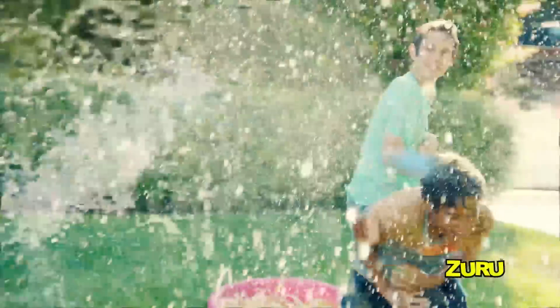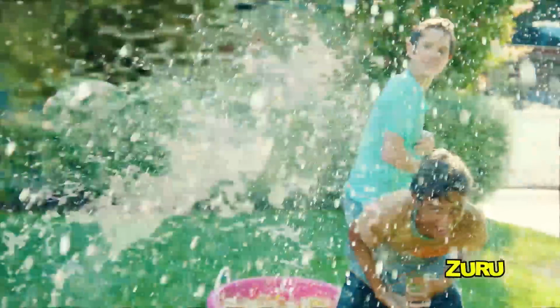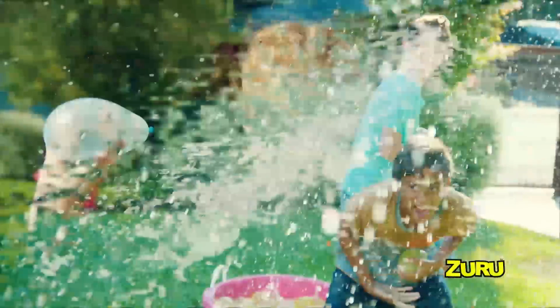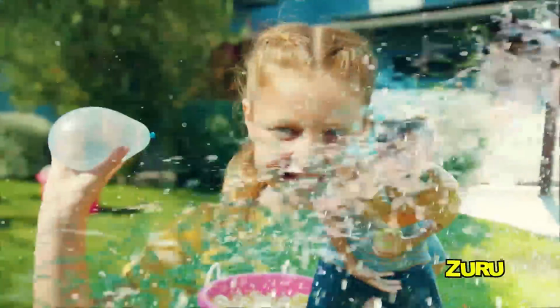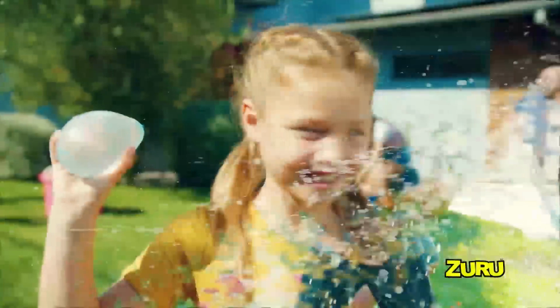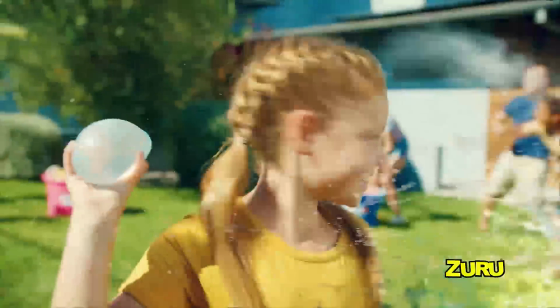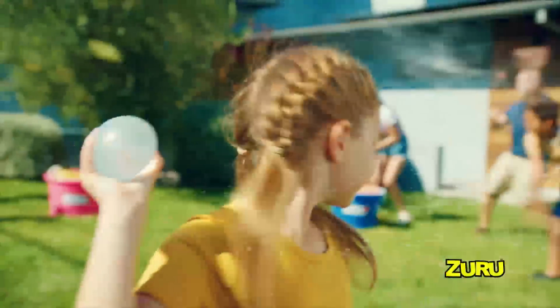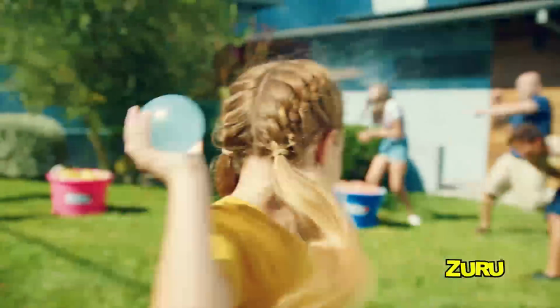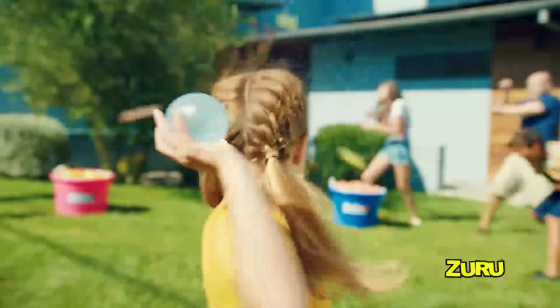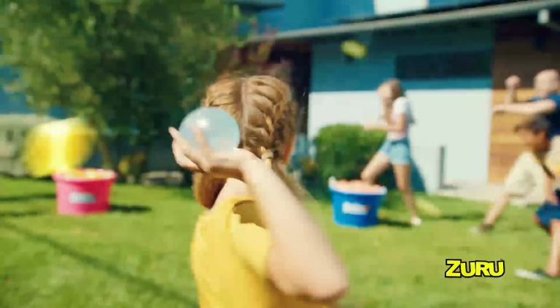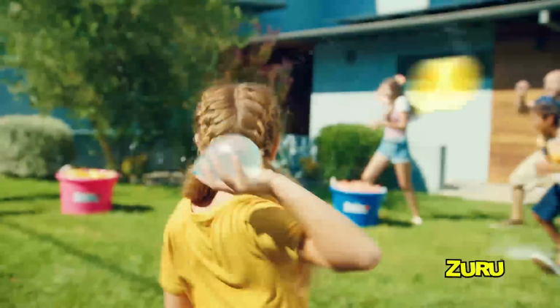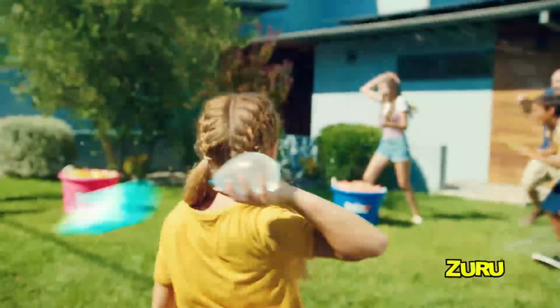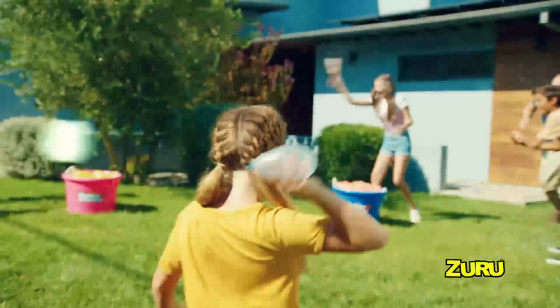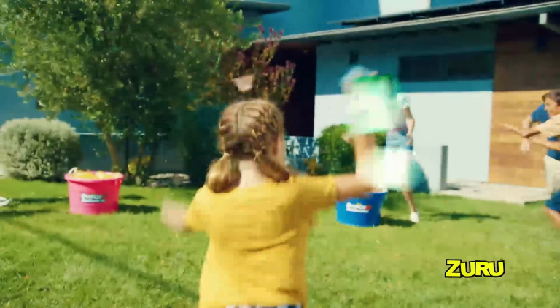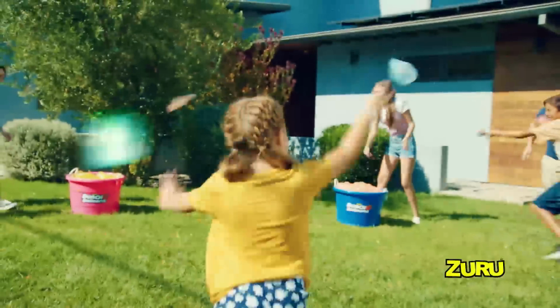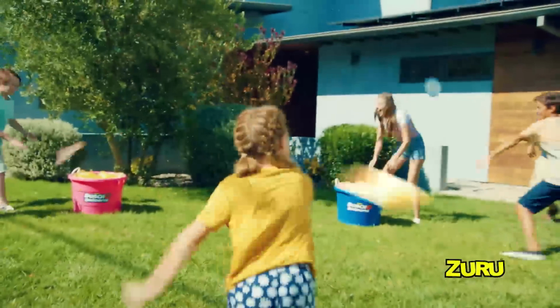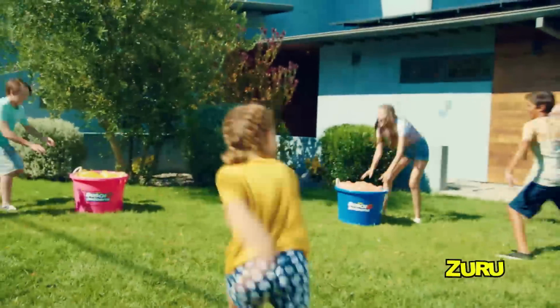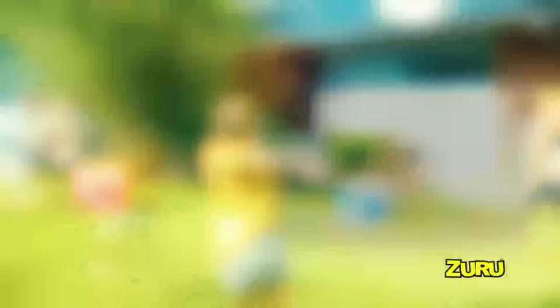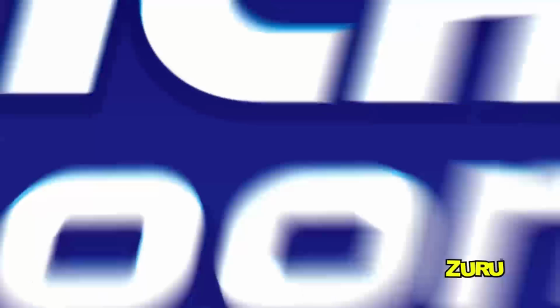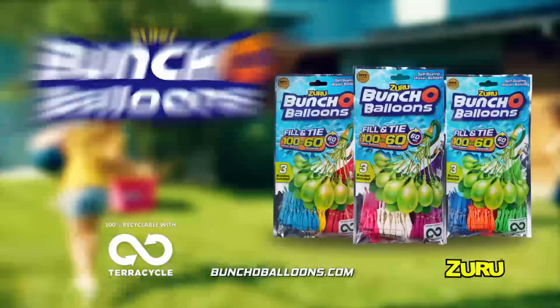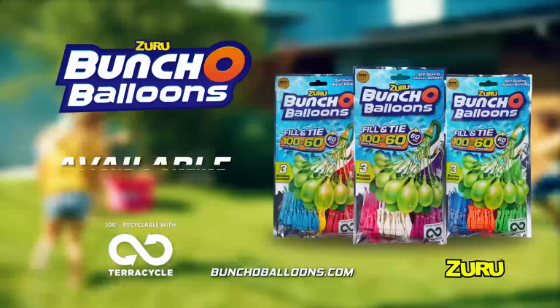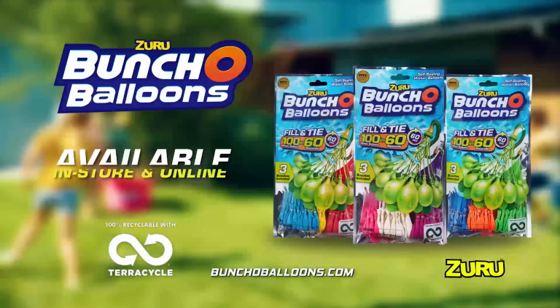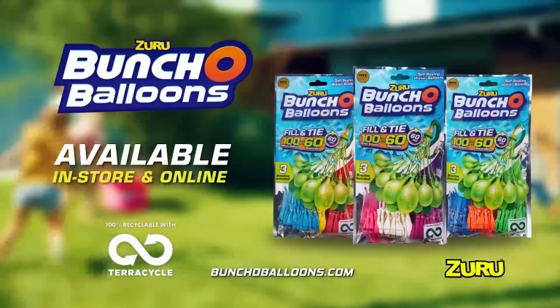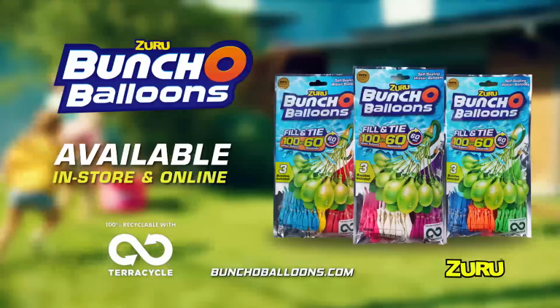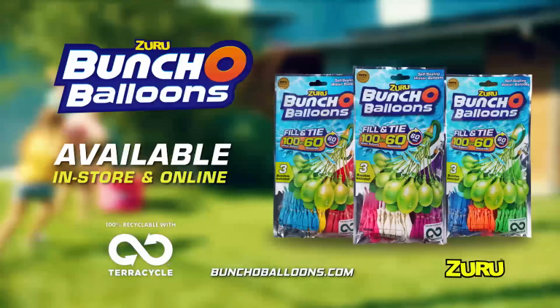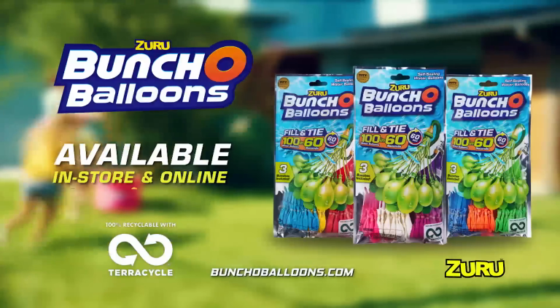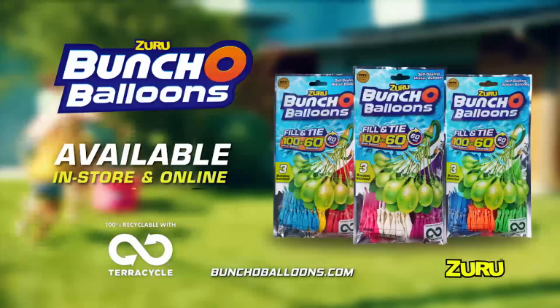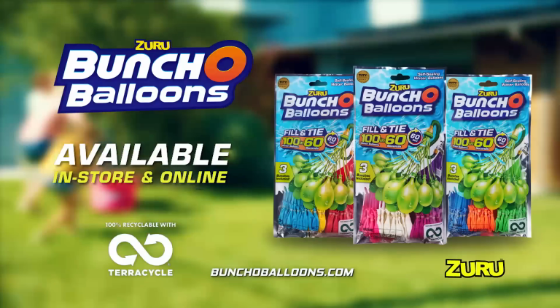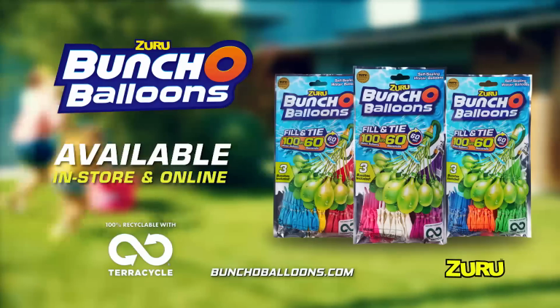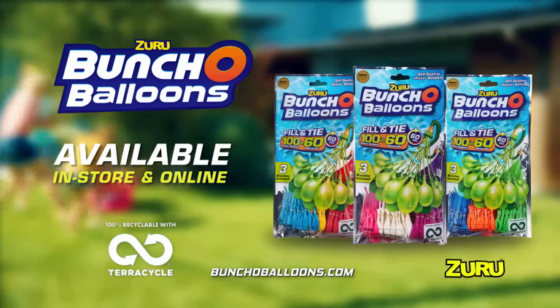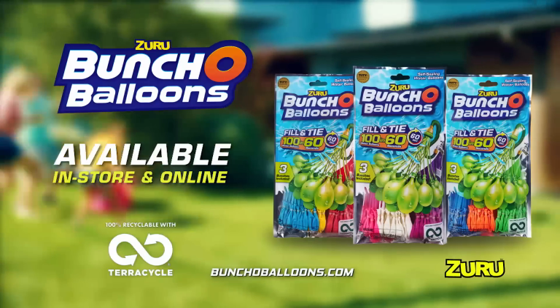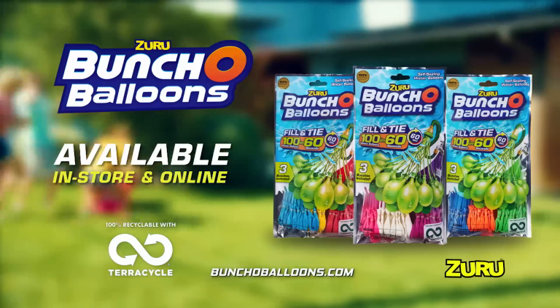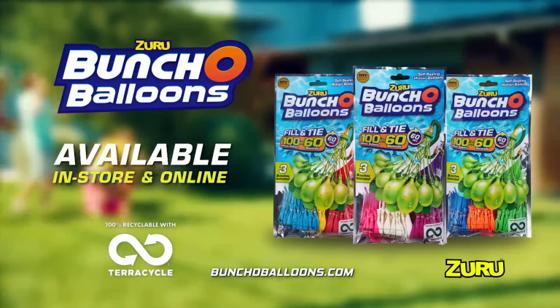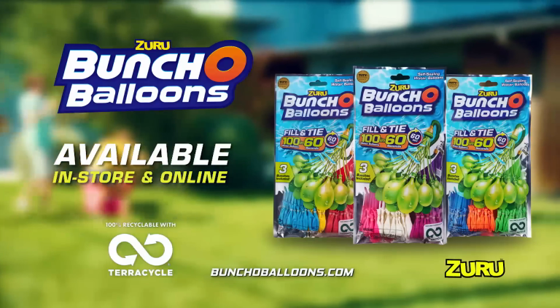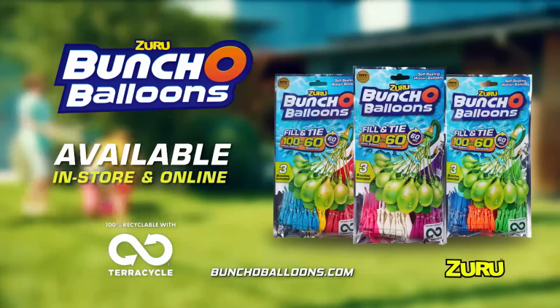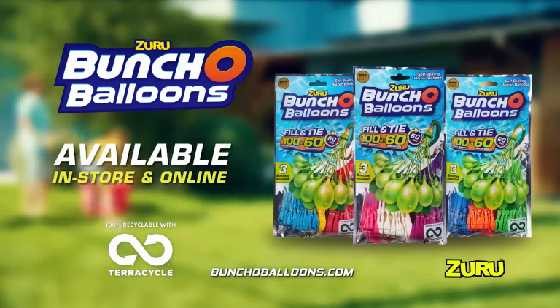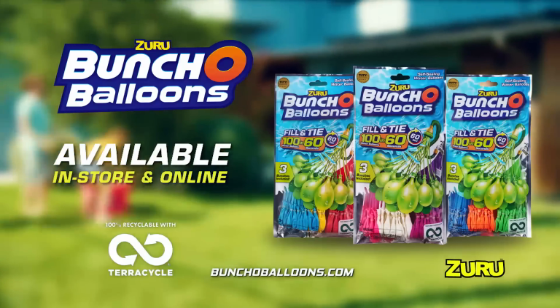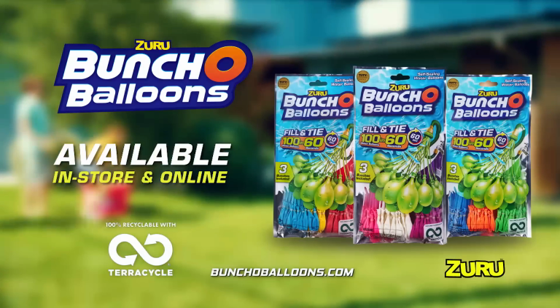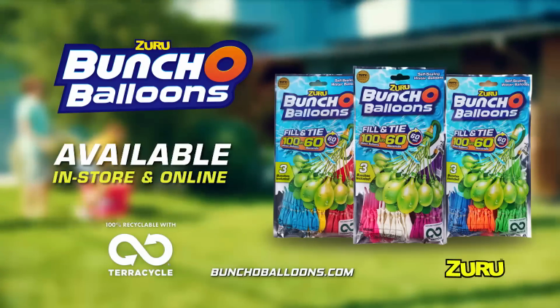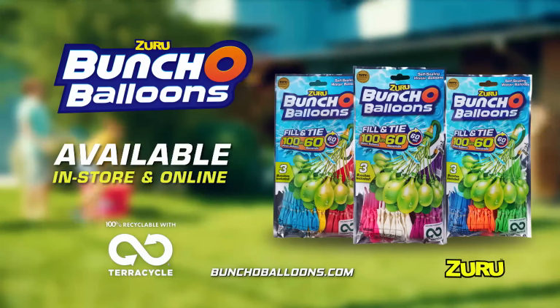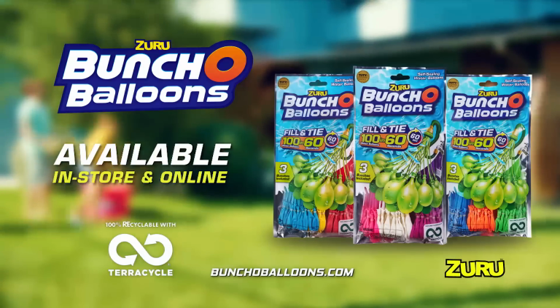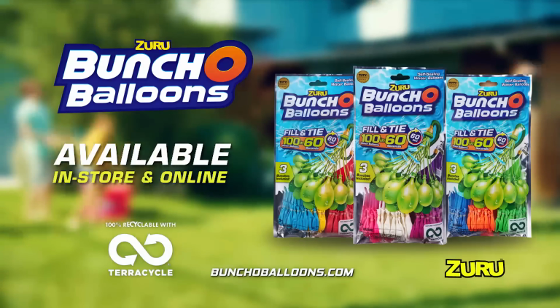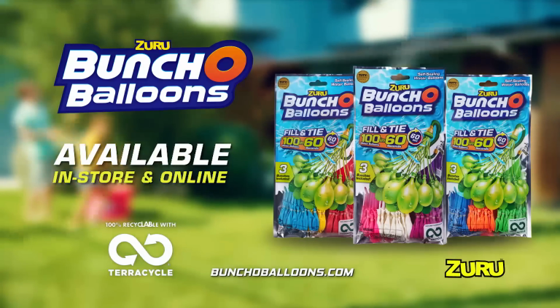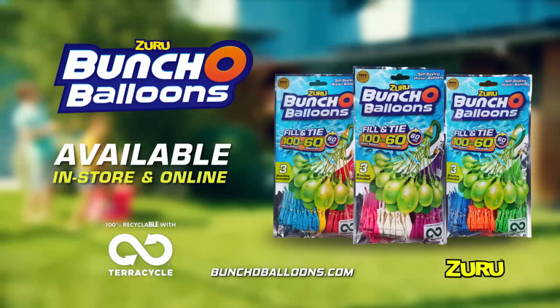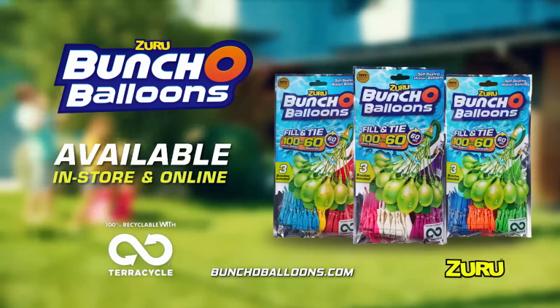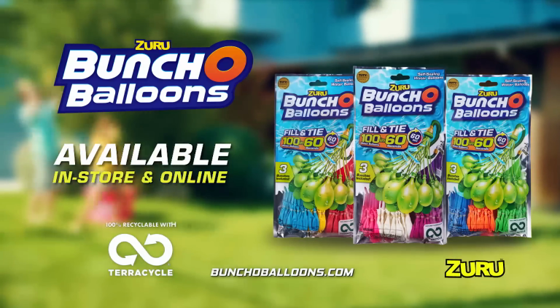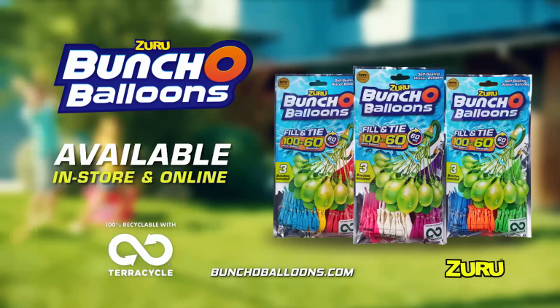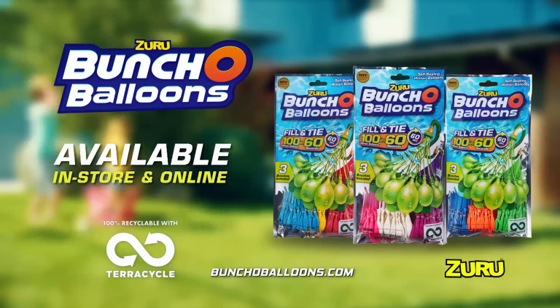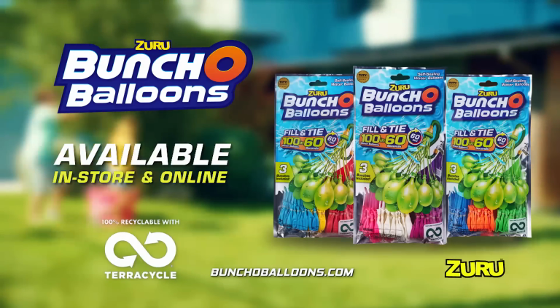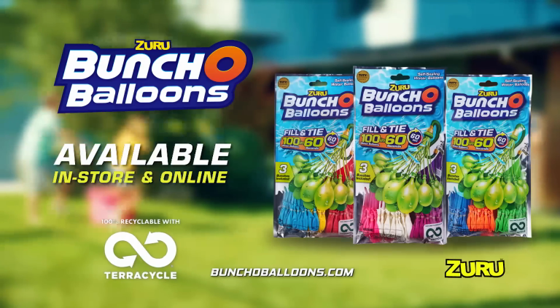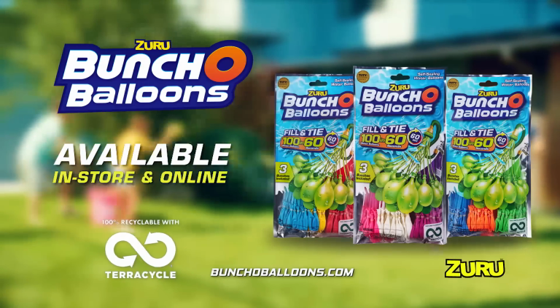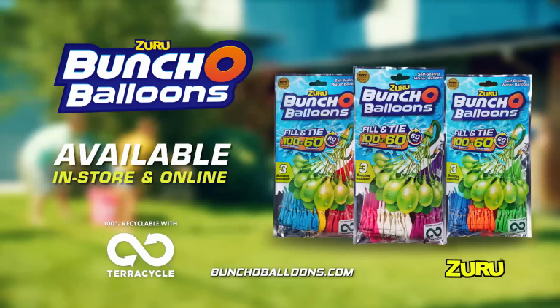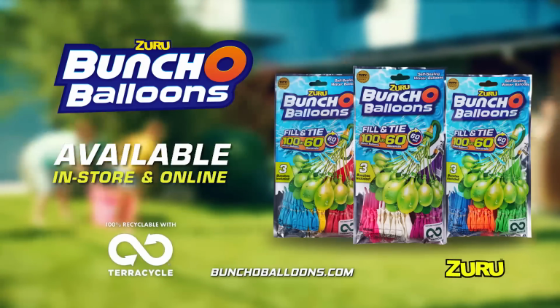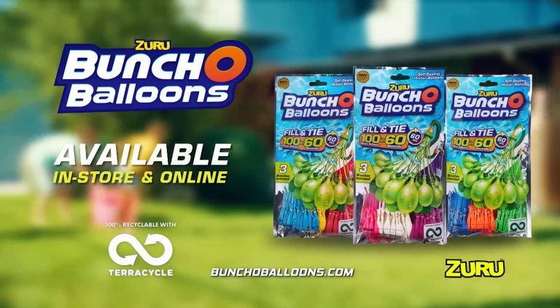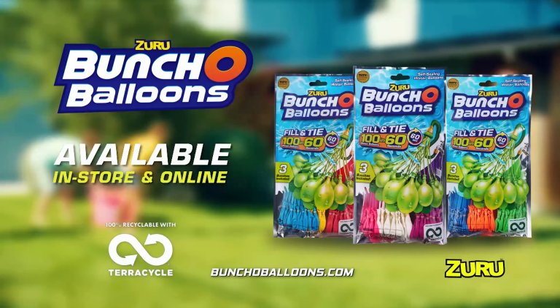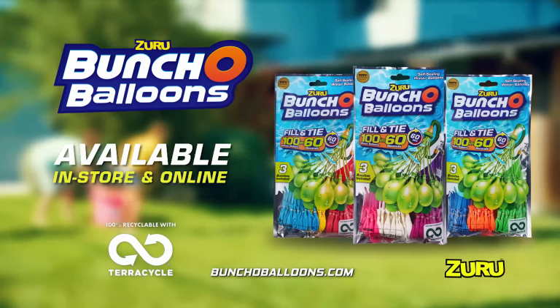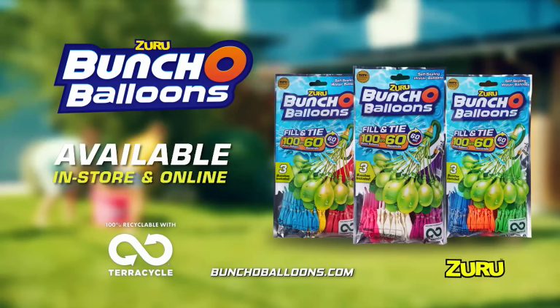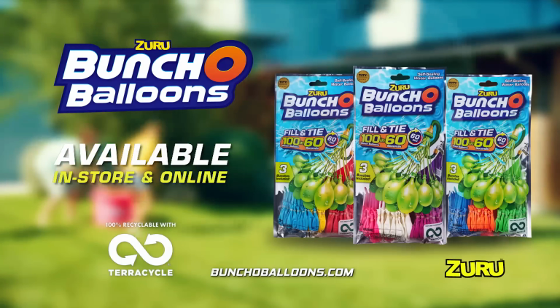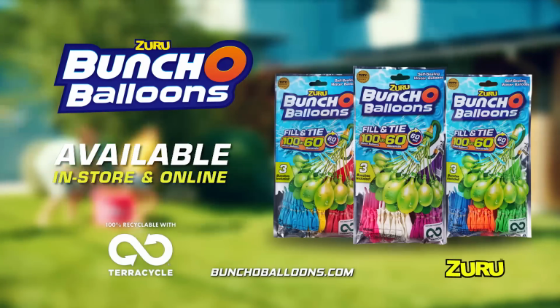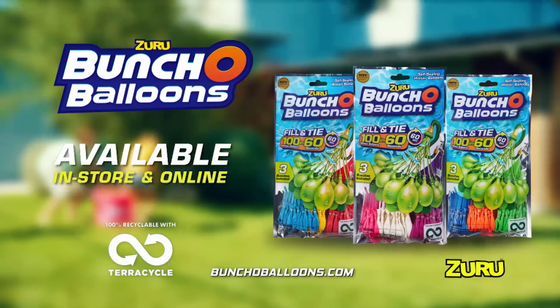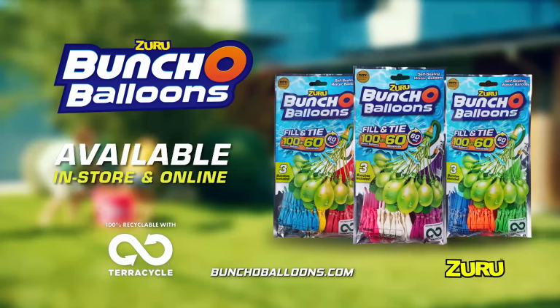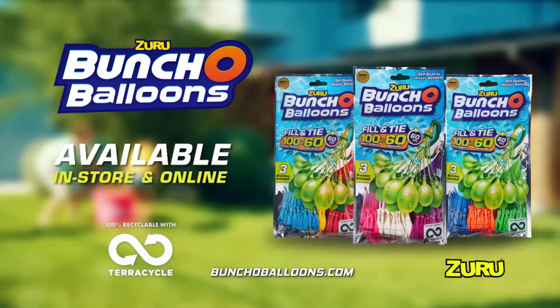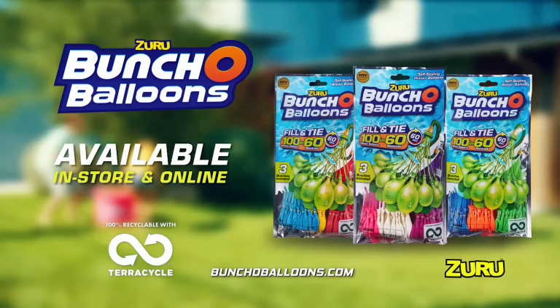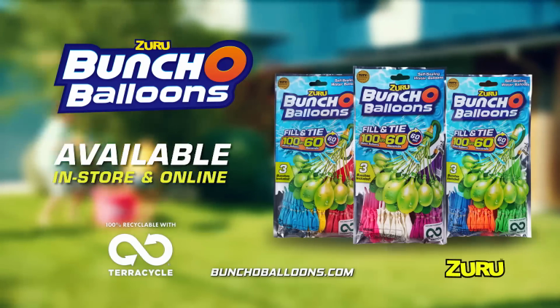Zuru Buncha Balloons, each sold separately. Order online for delivery. Proud to be 100% recyclable via TerraCycle.